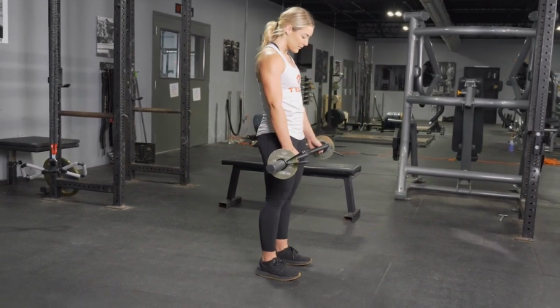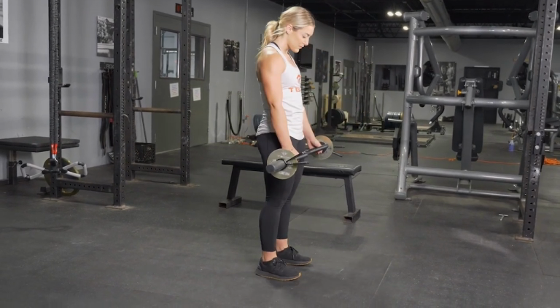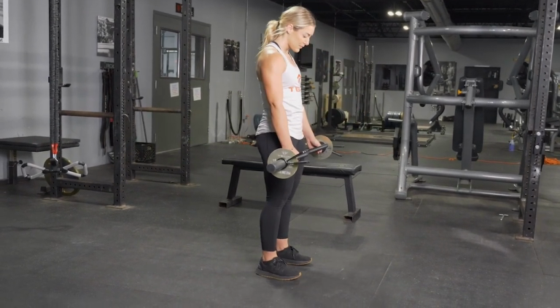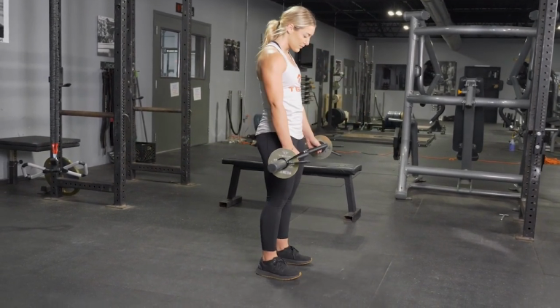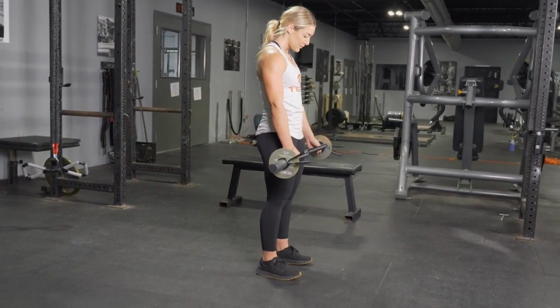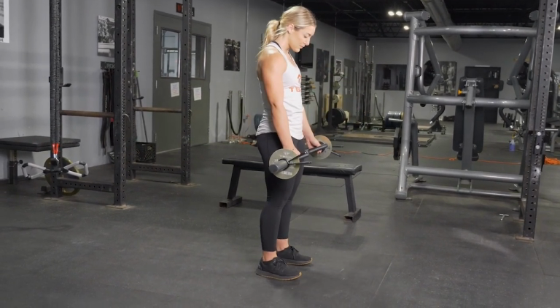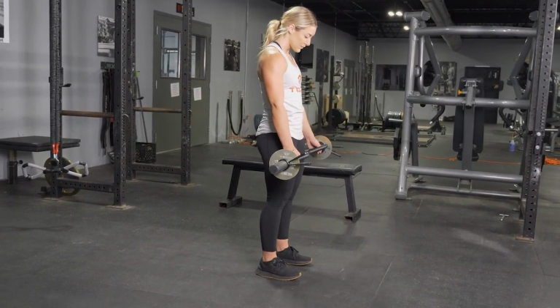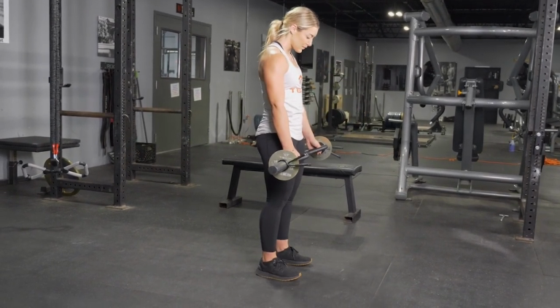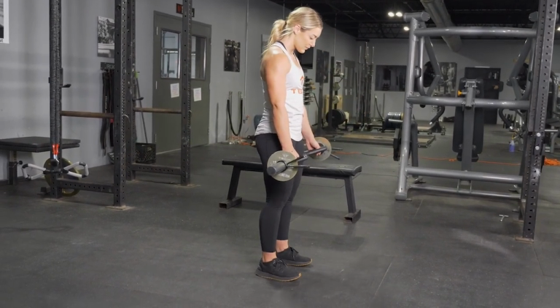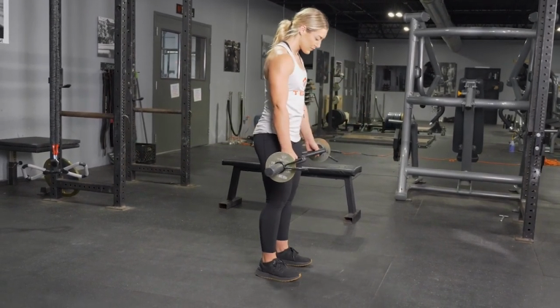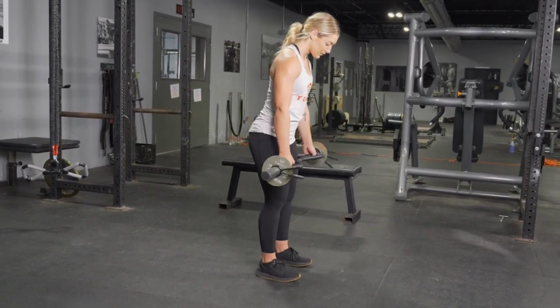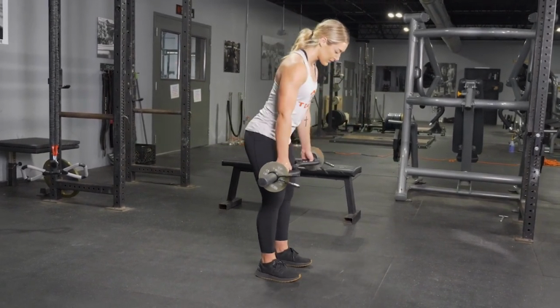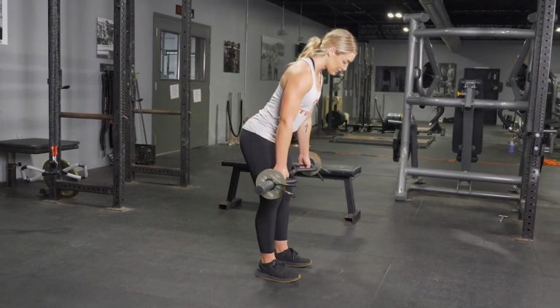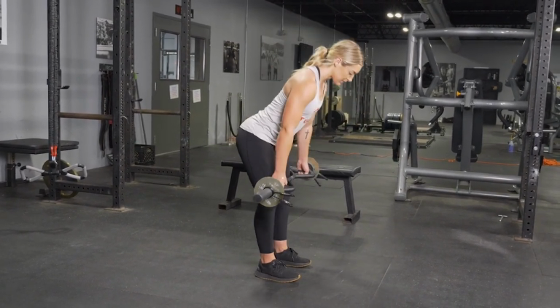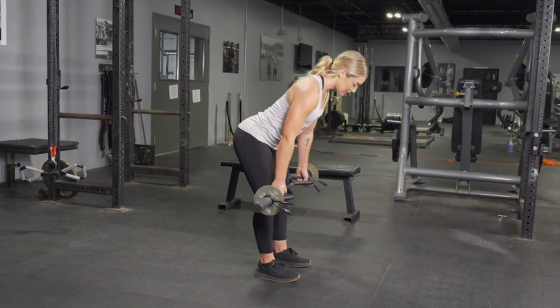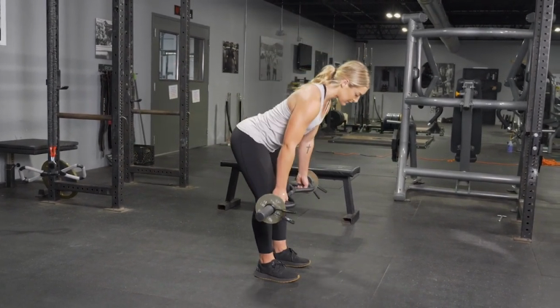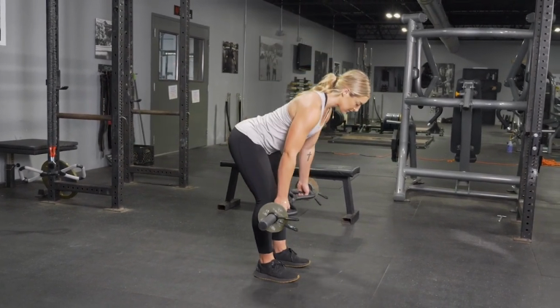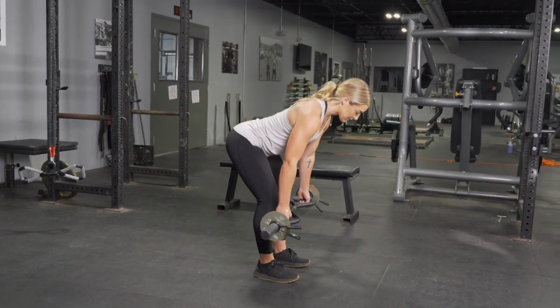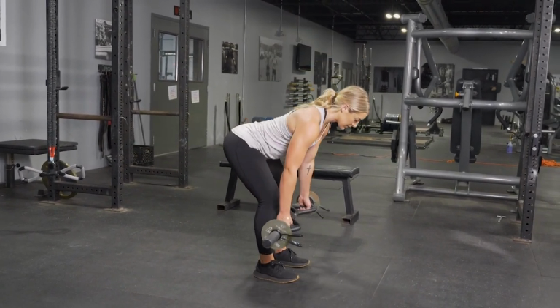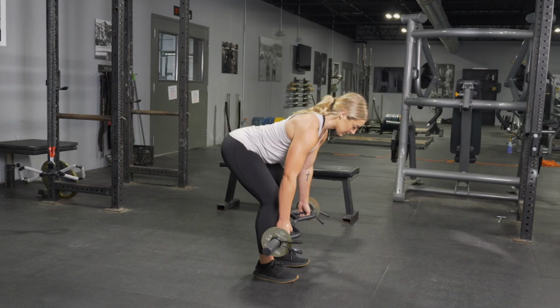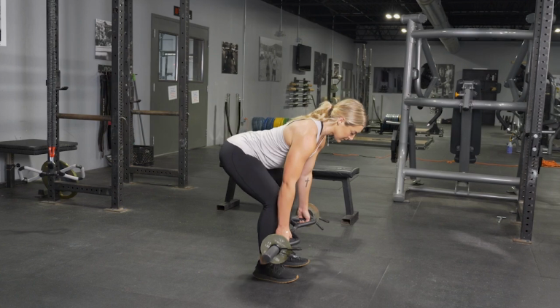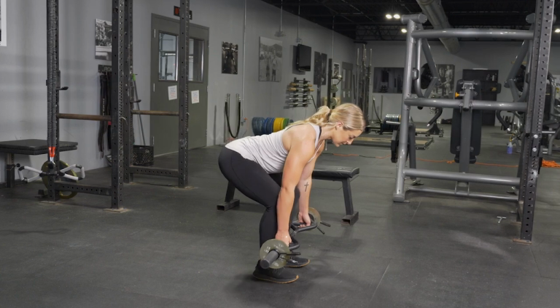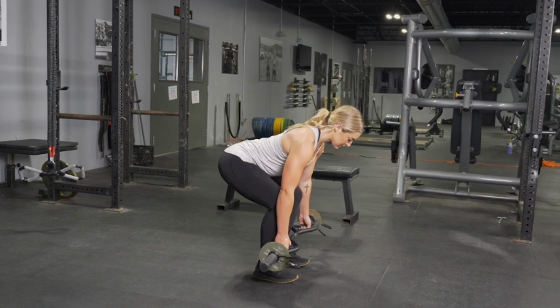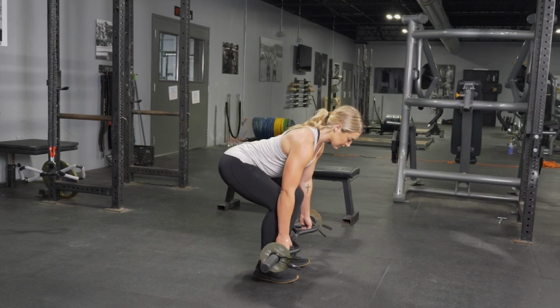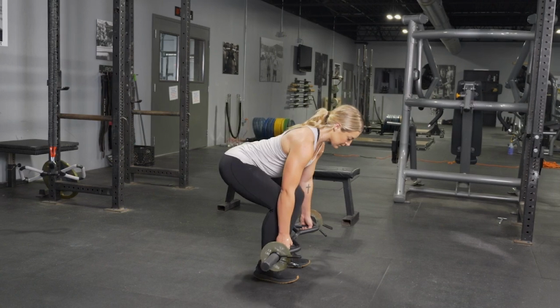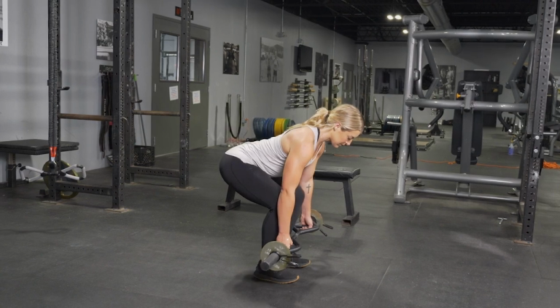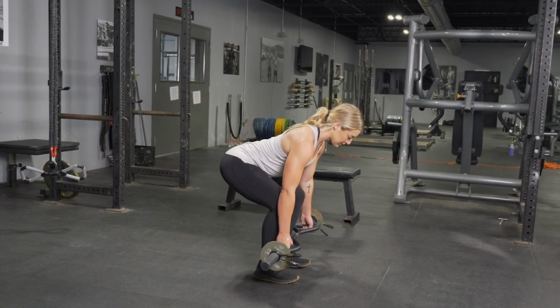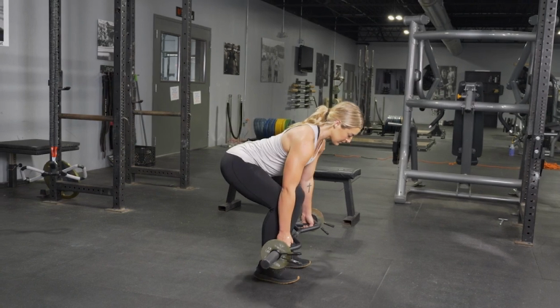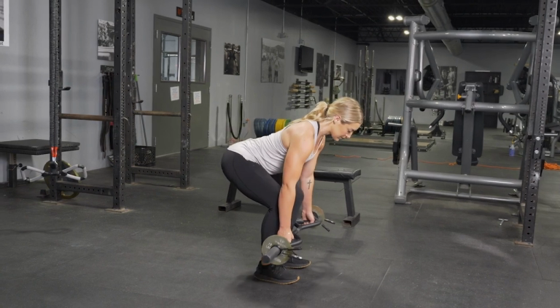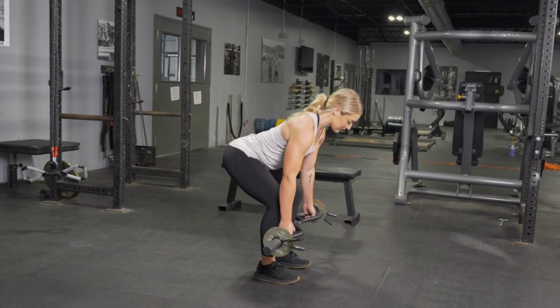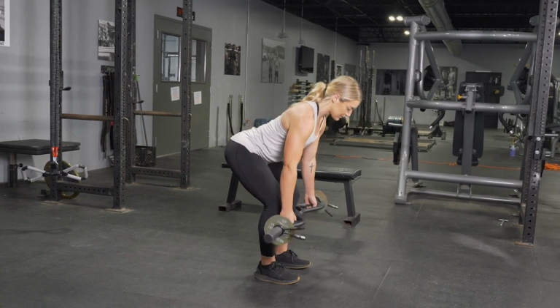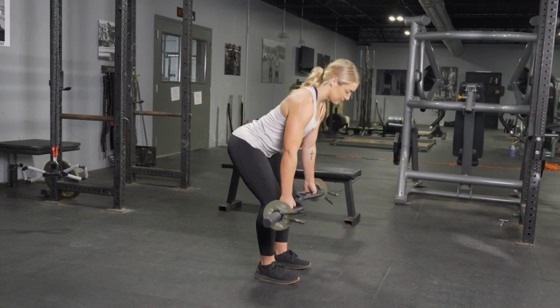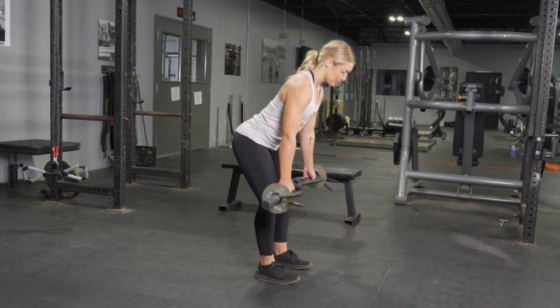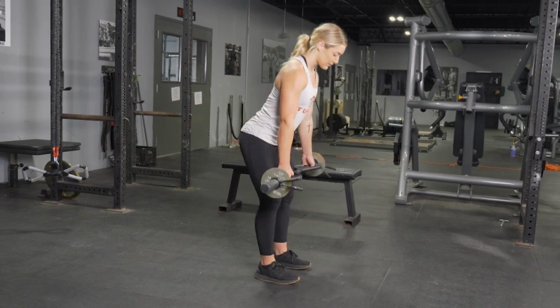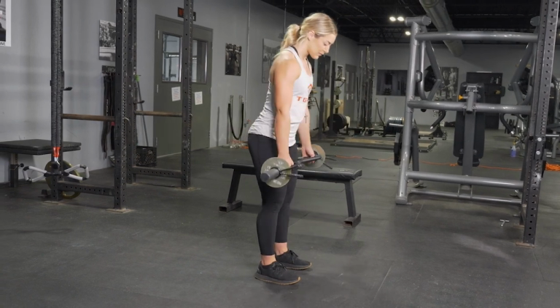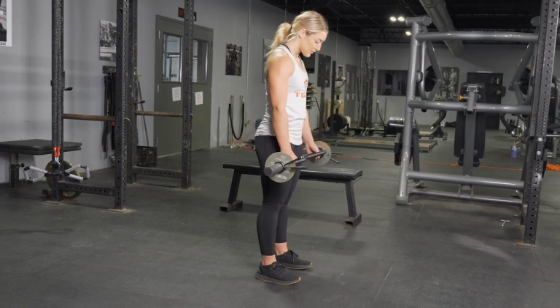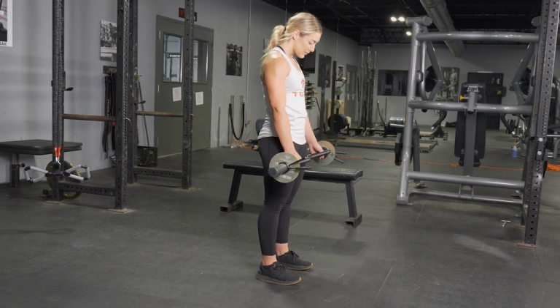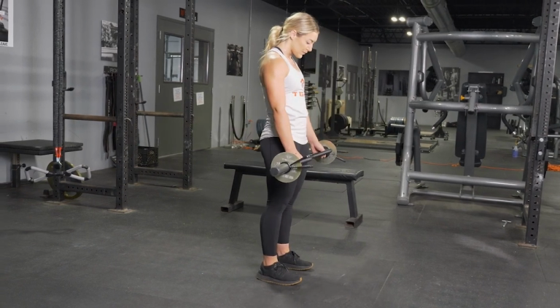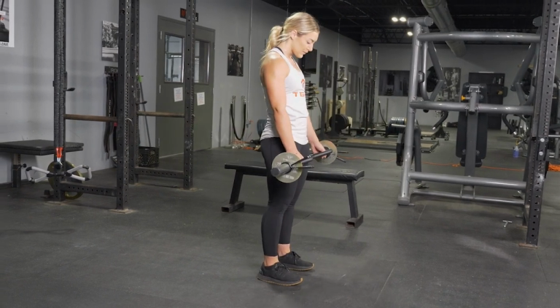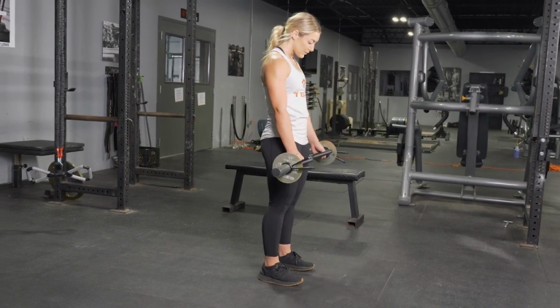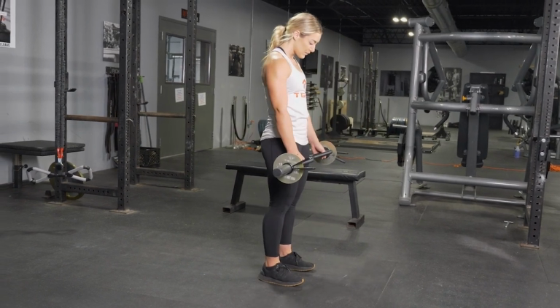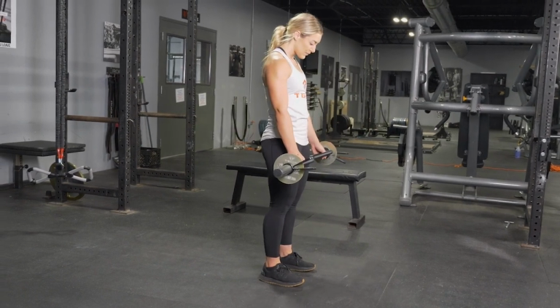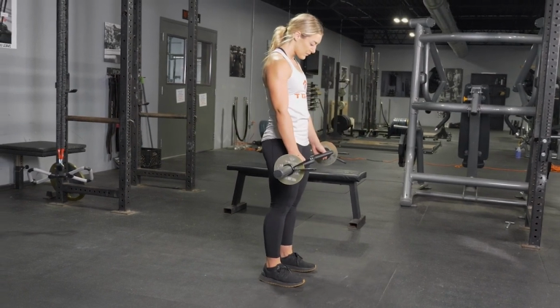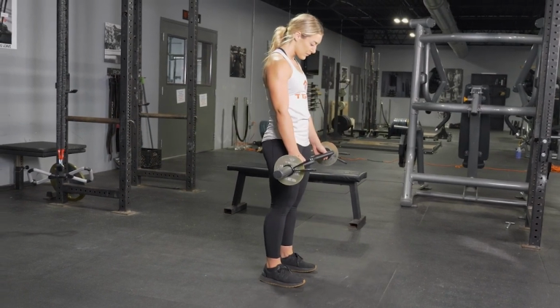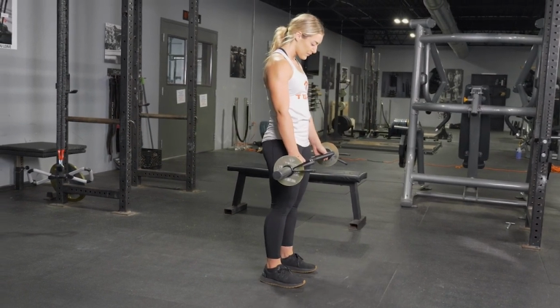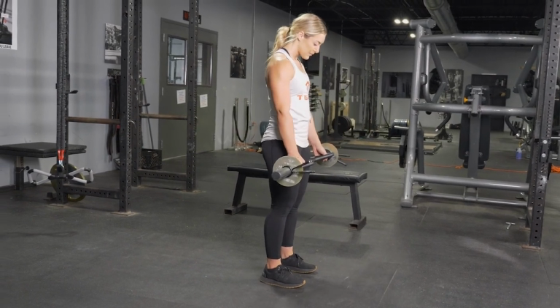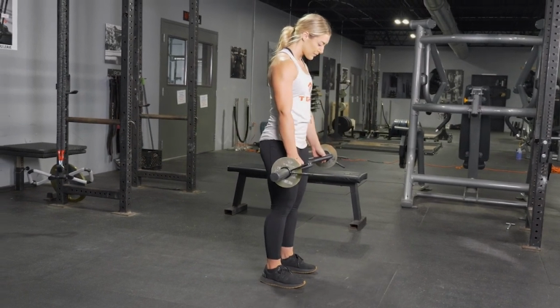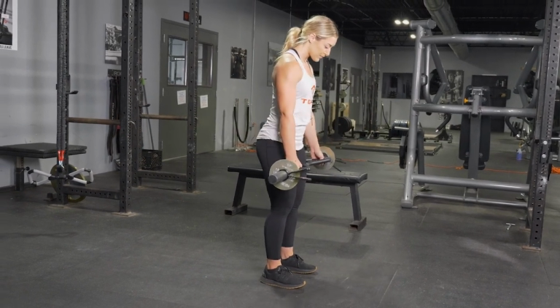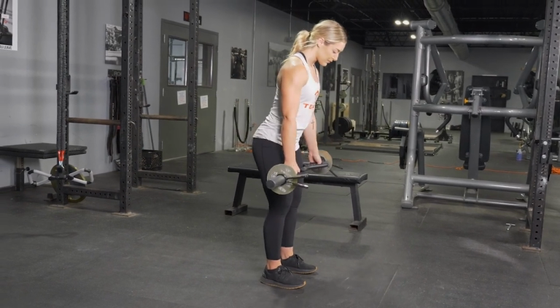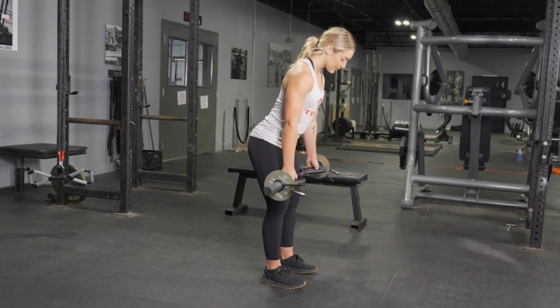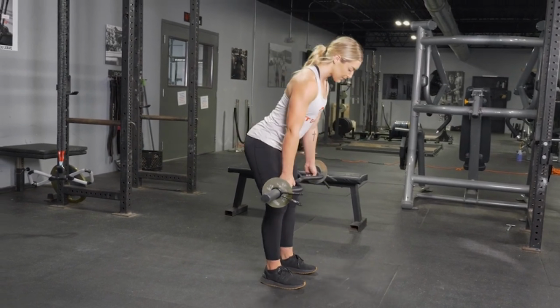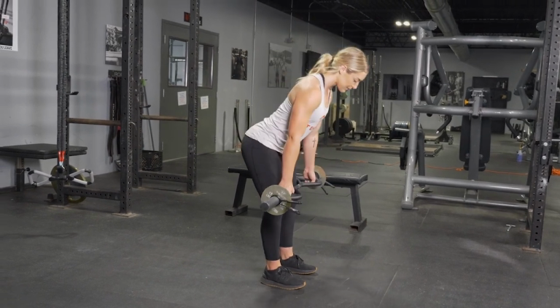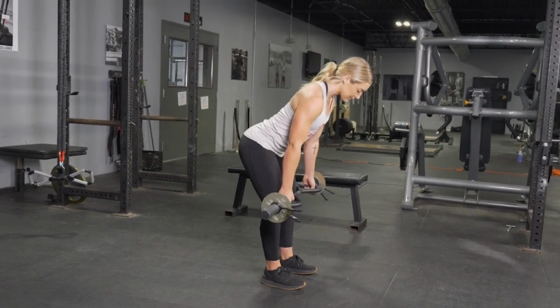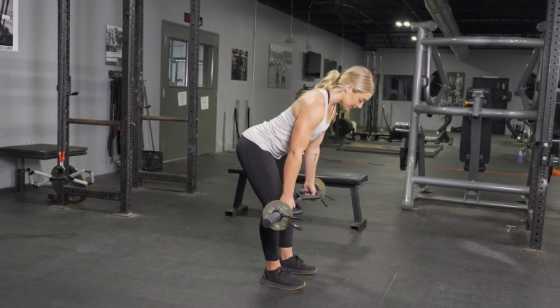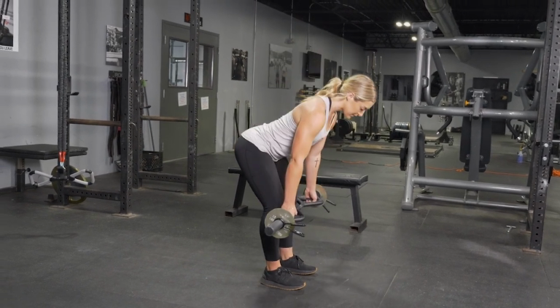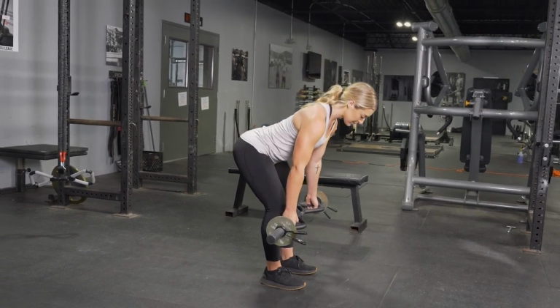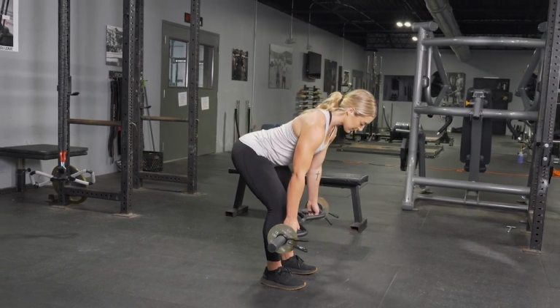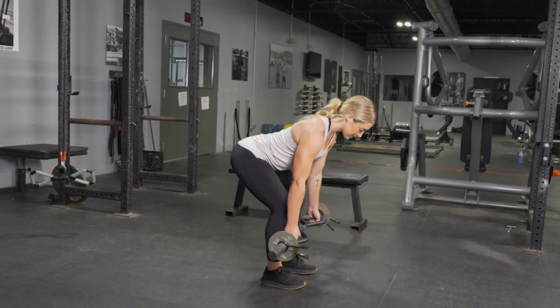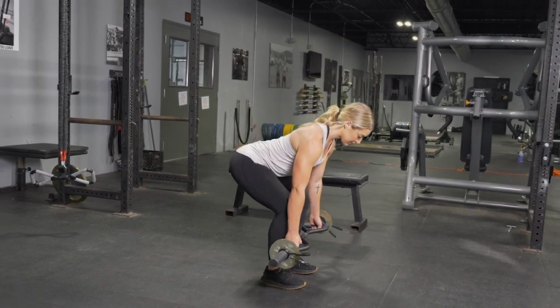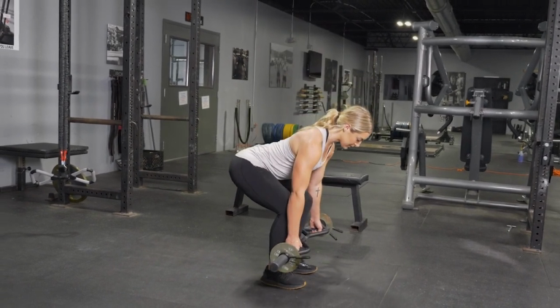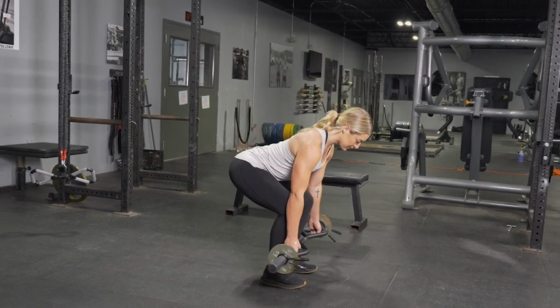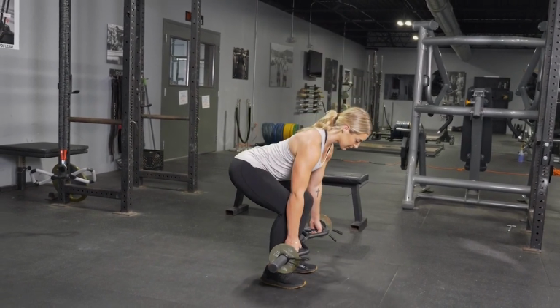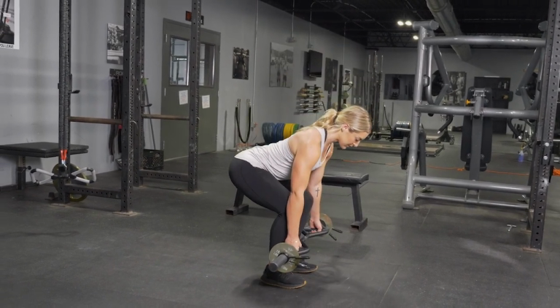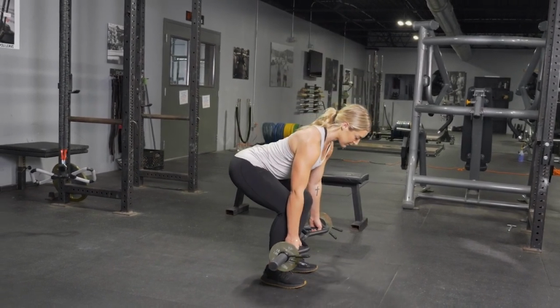From this position, press through your heels back up to the standing position and repeat the exercise.